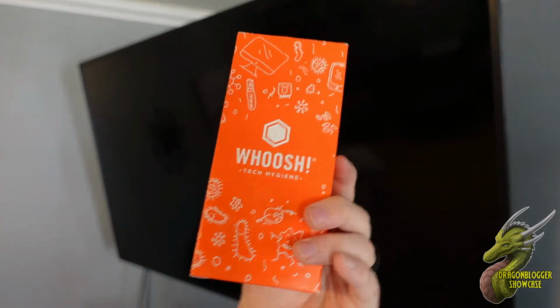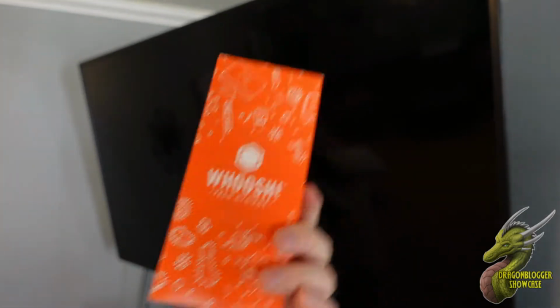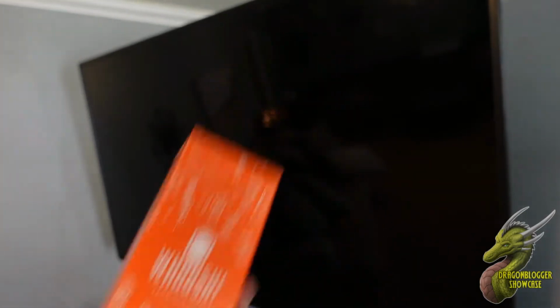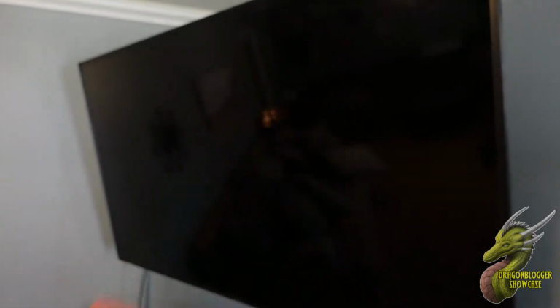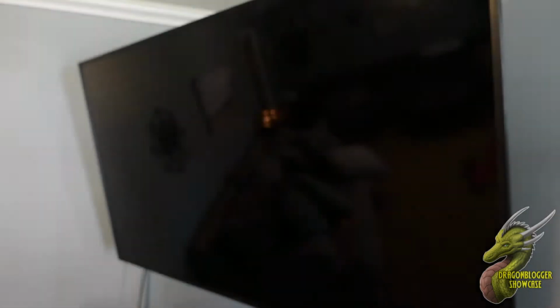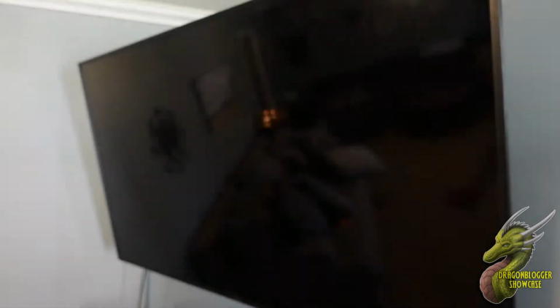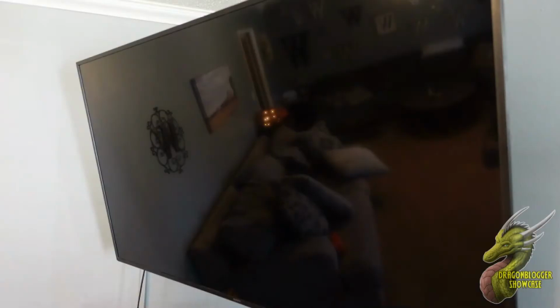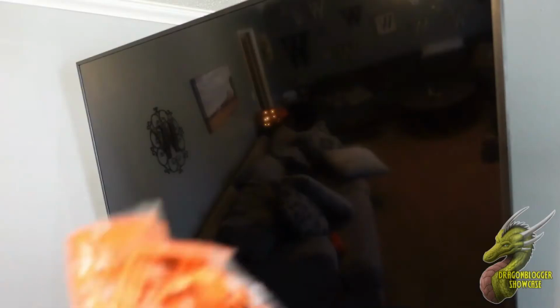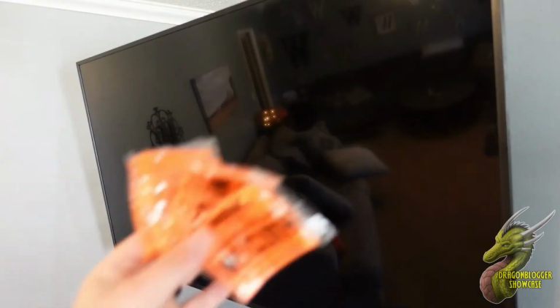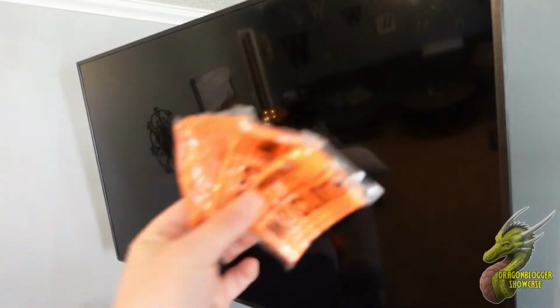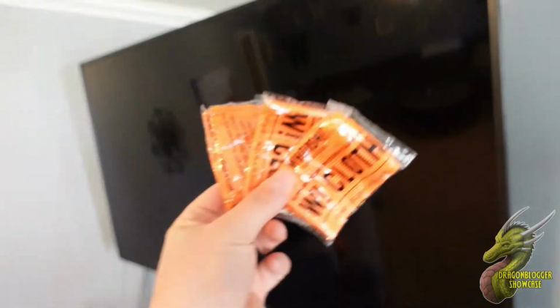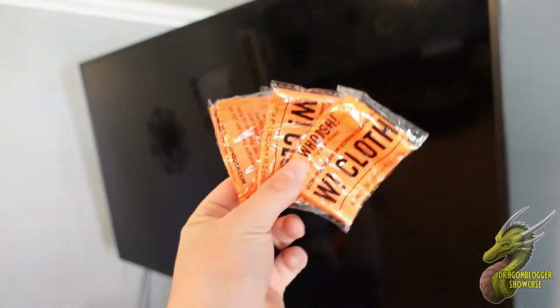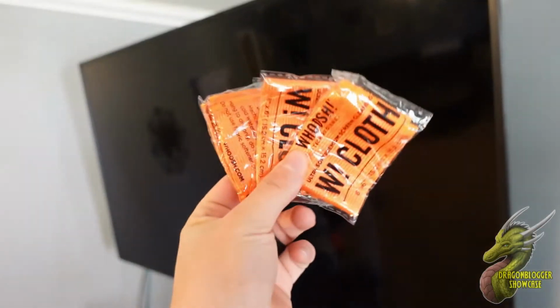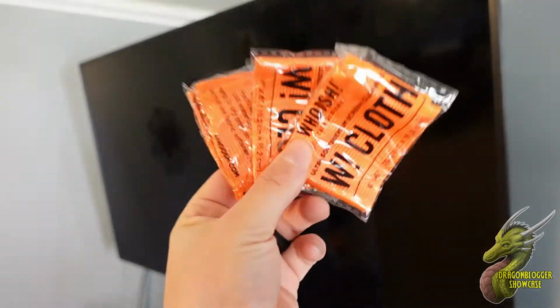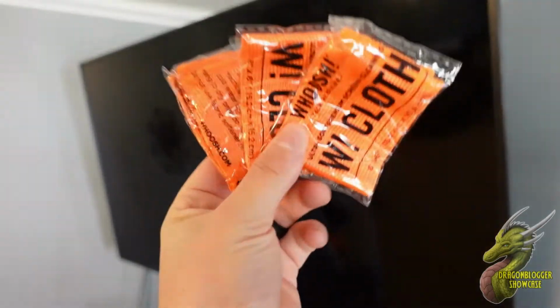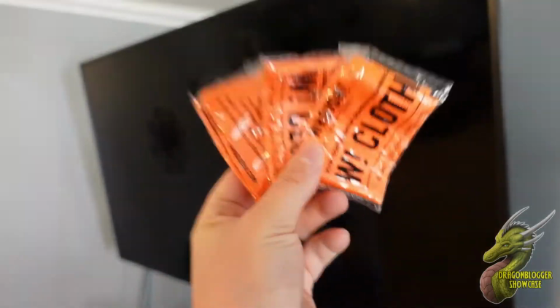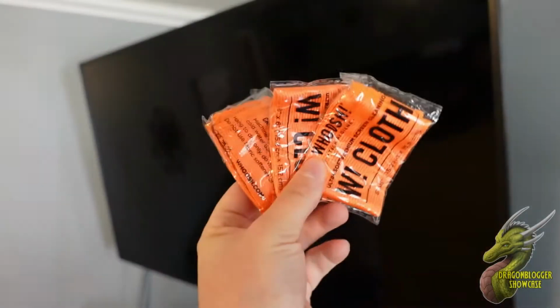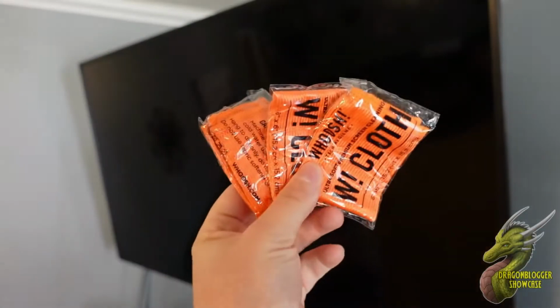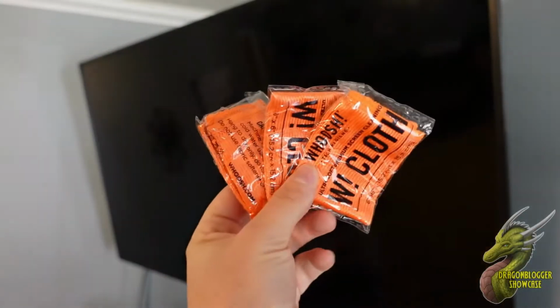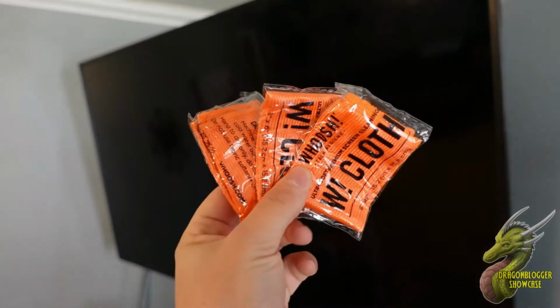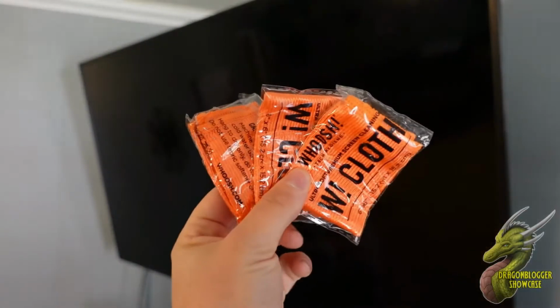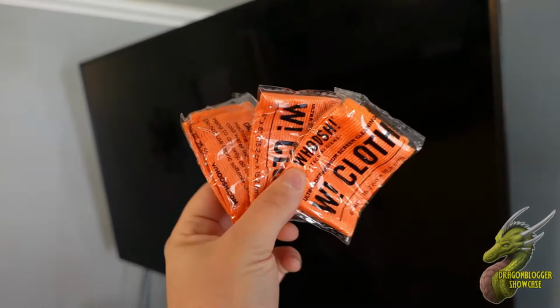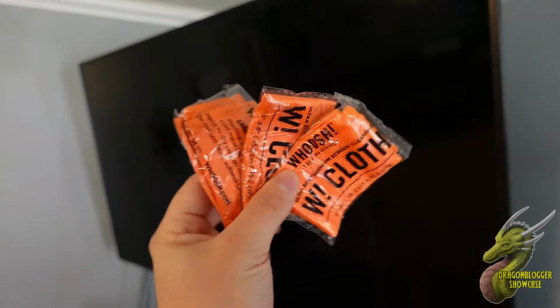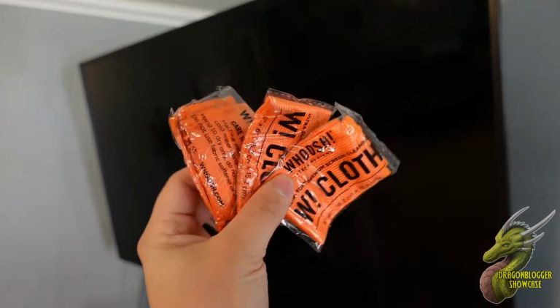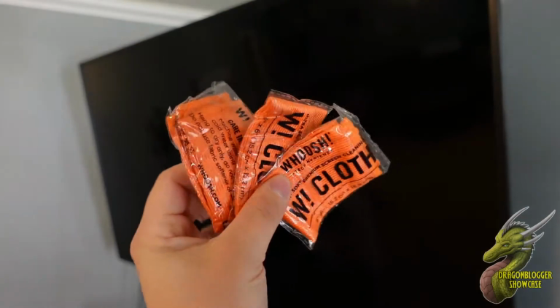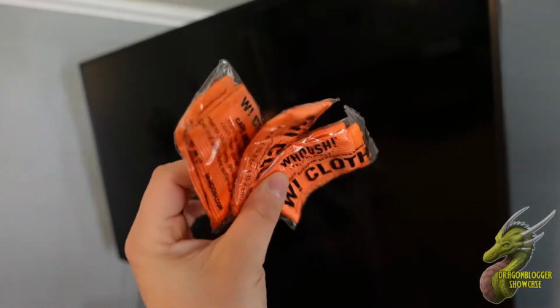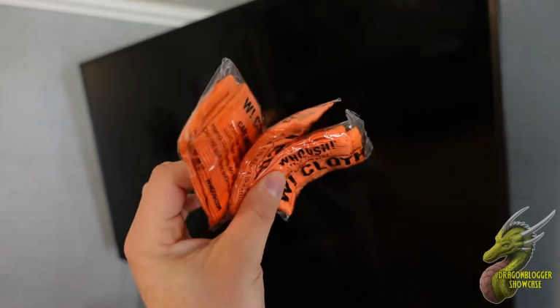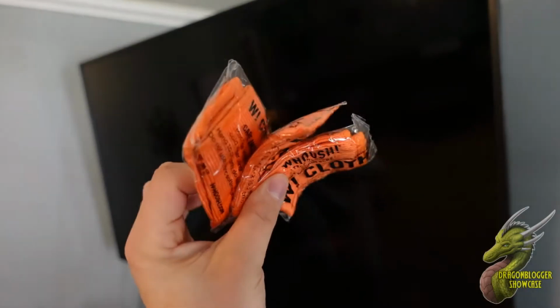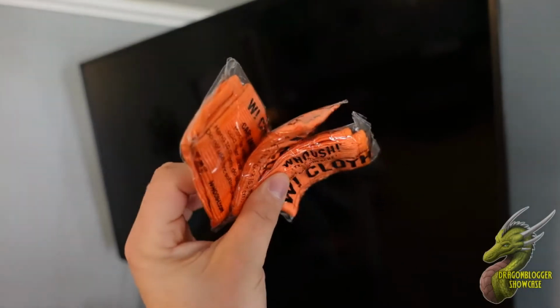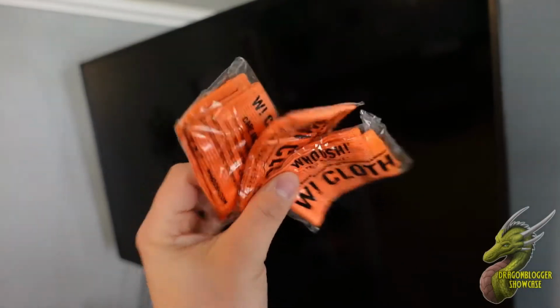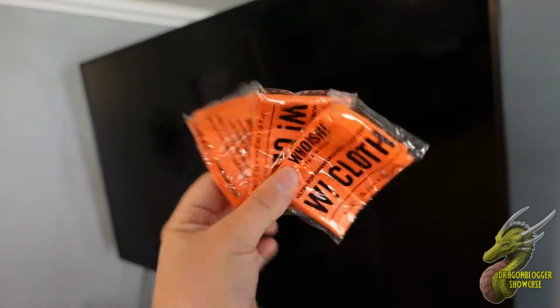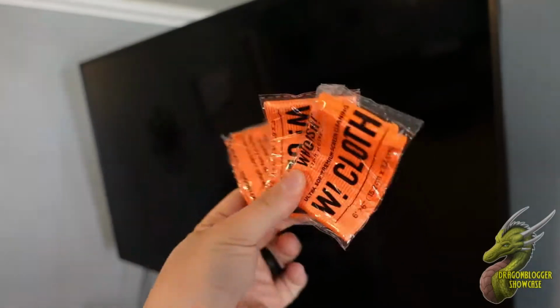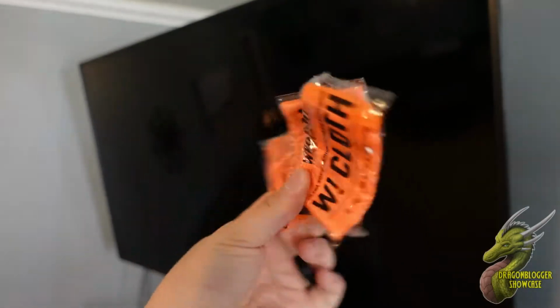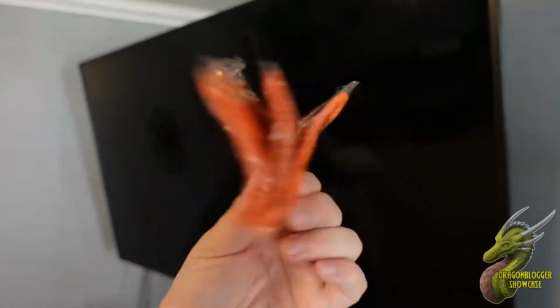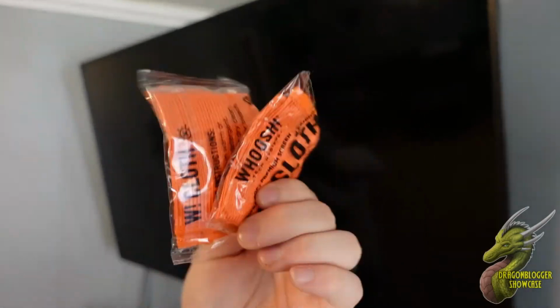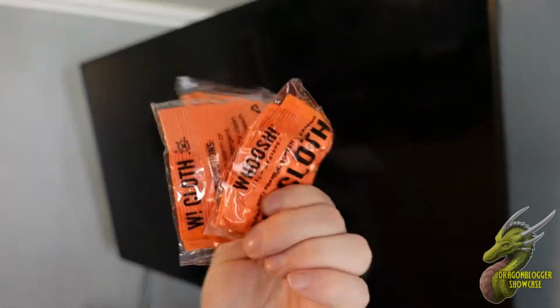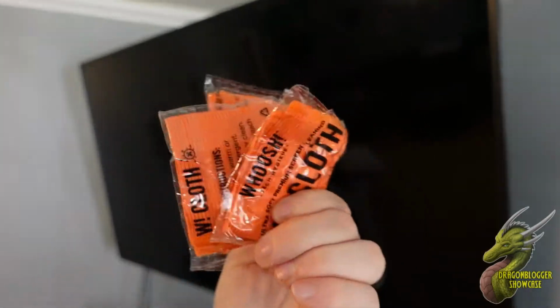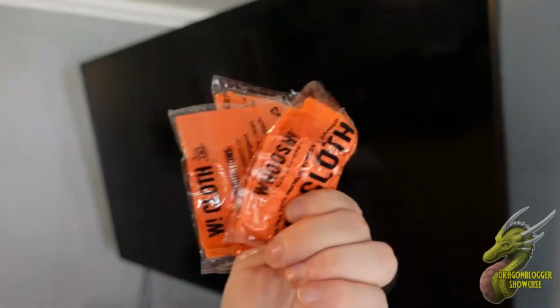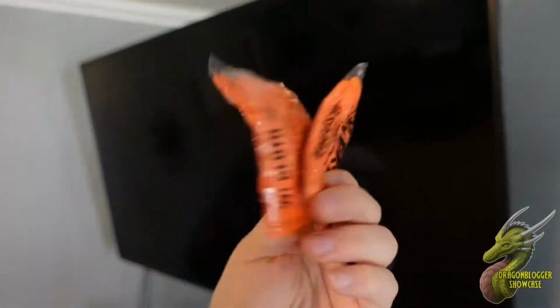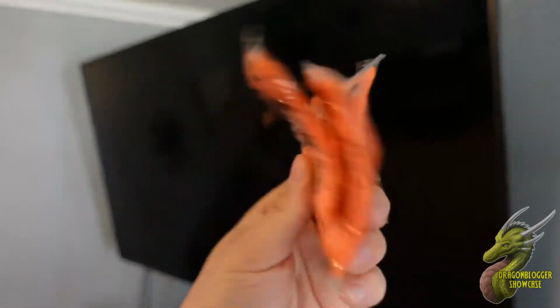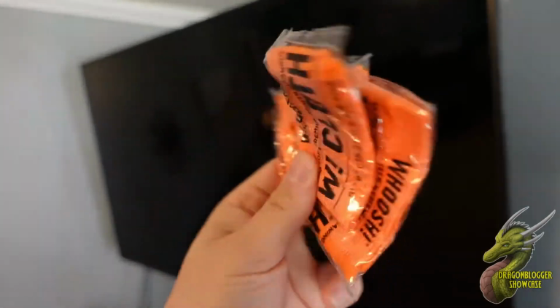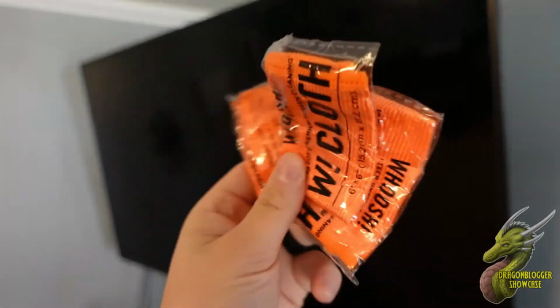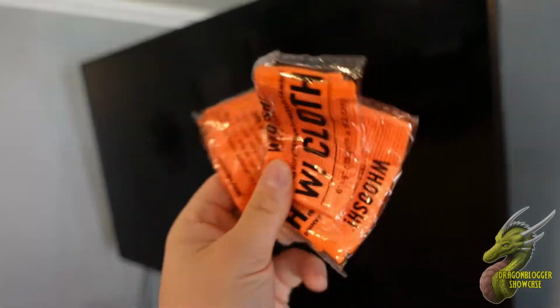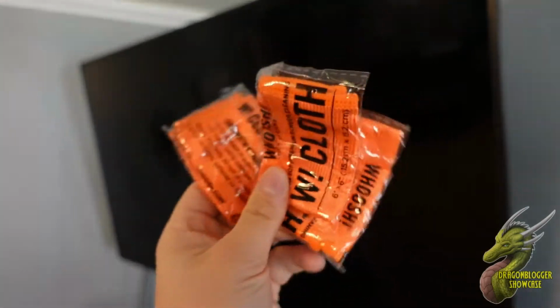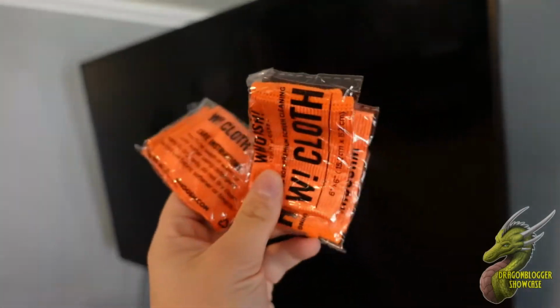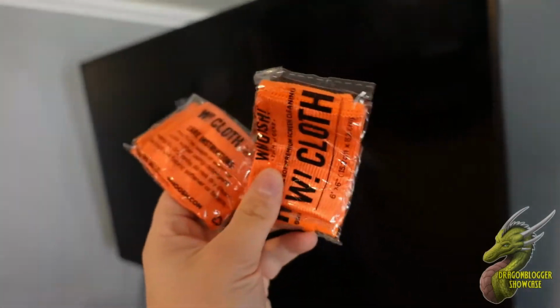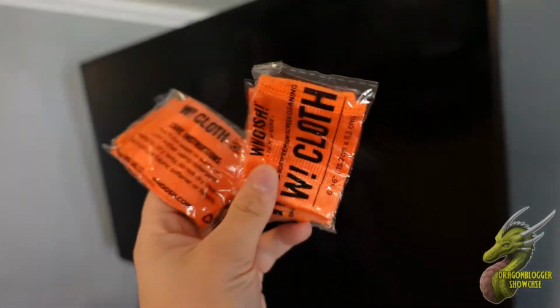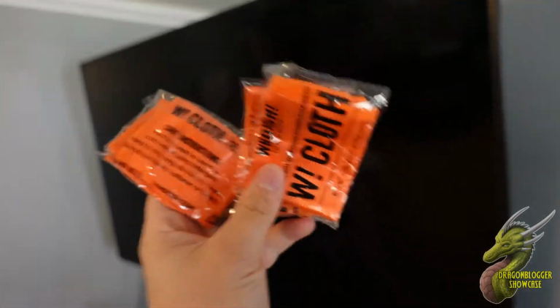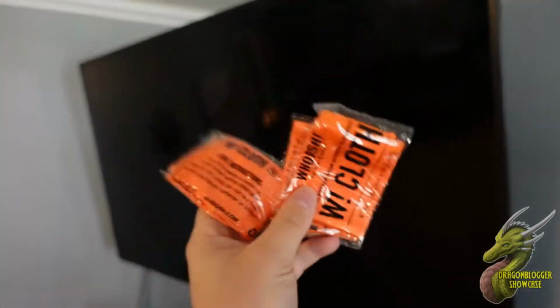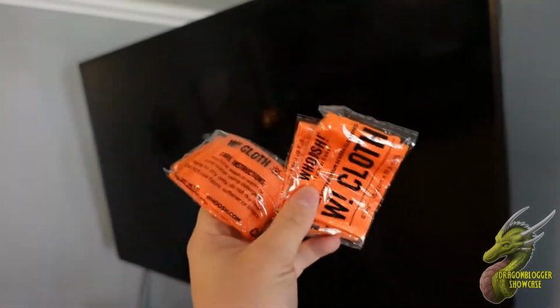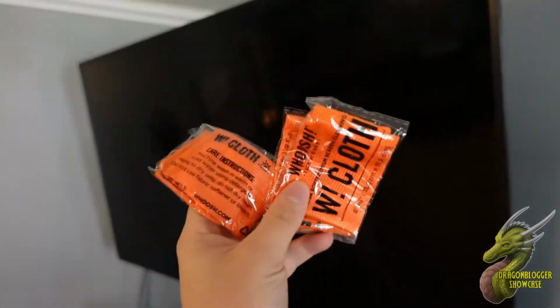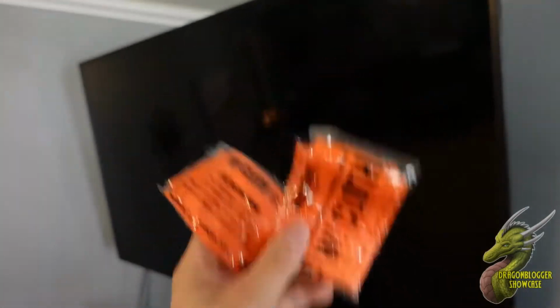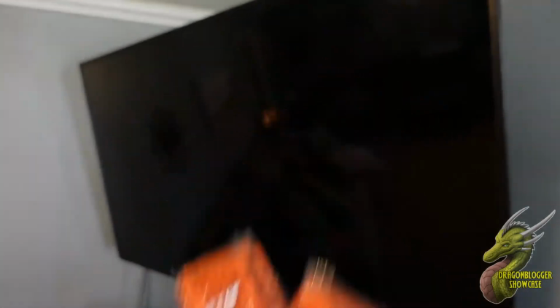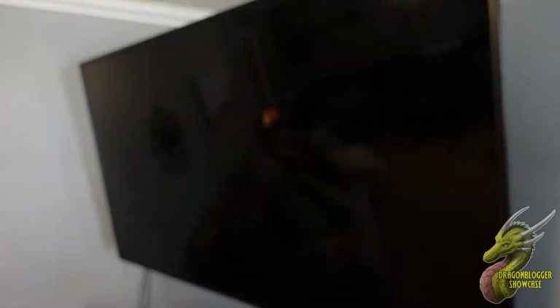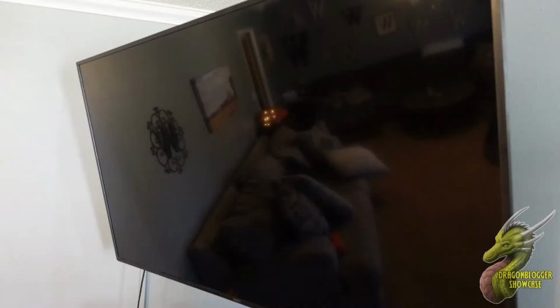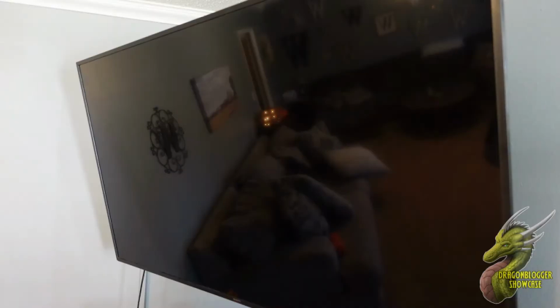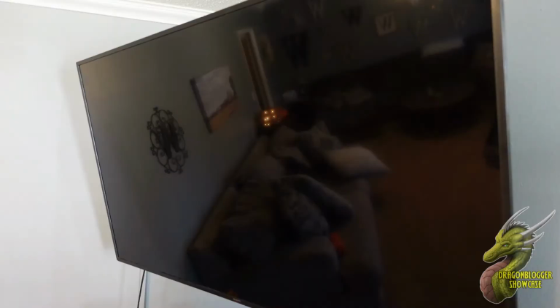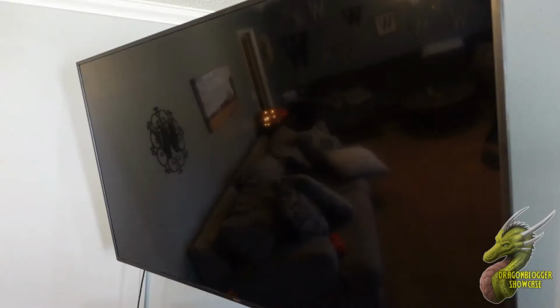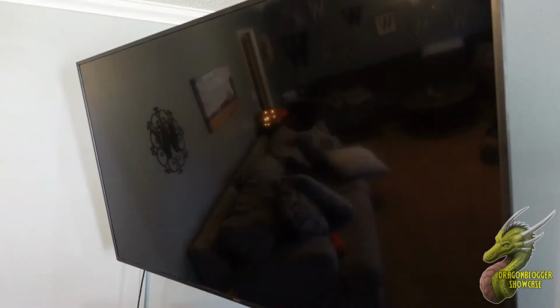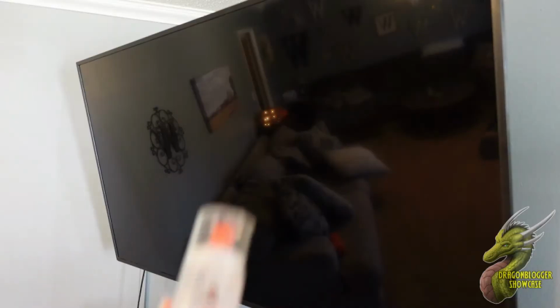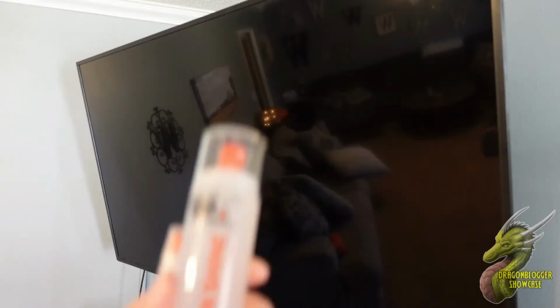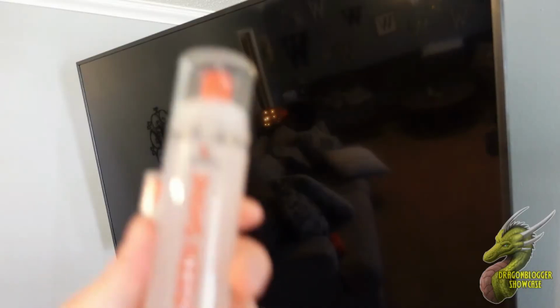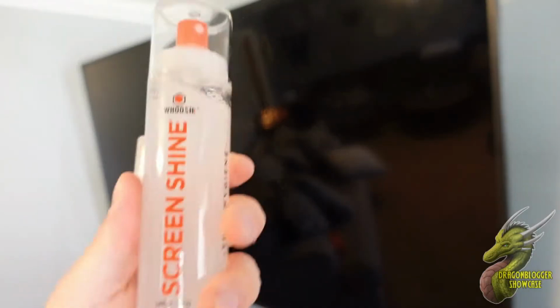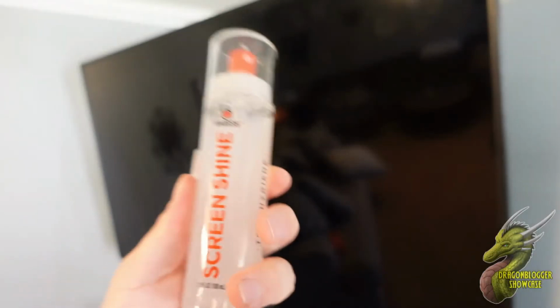So this kit is very simple. It's going to come with three of these Woosh cloths right here that are completely machine washable.